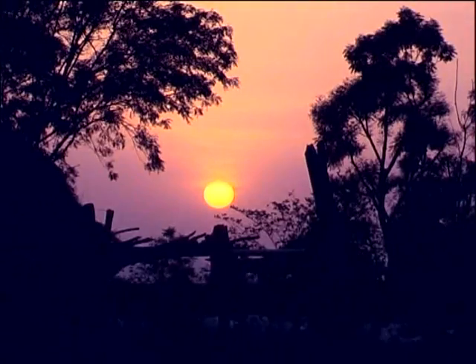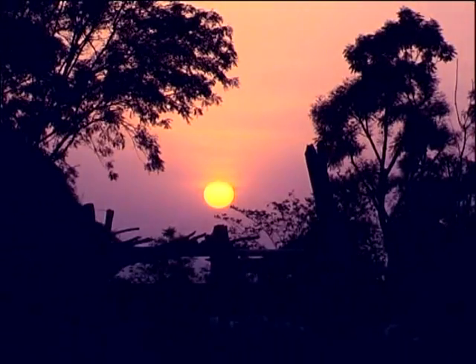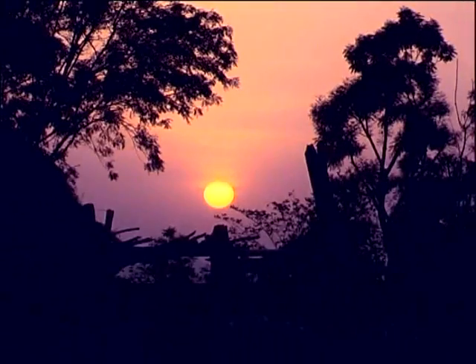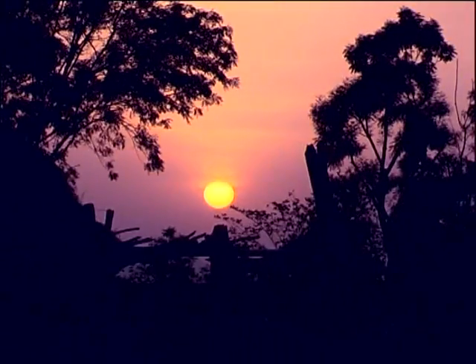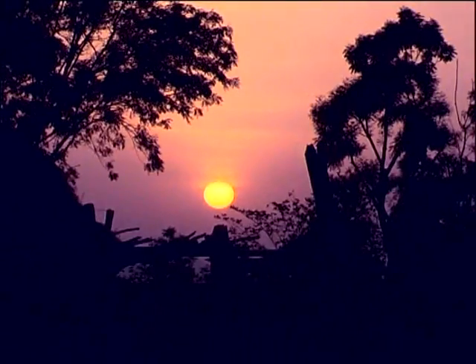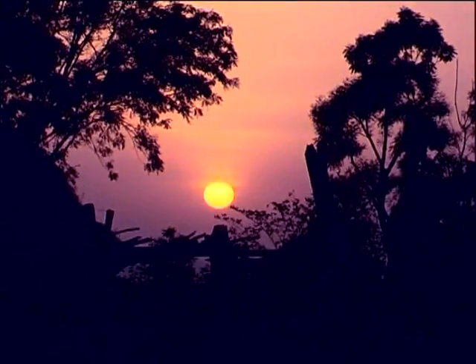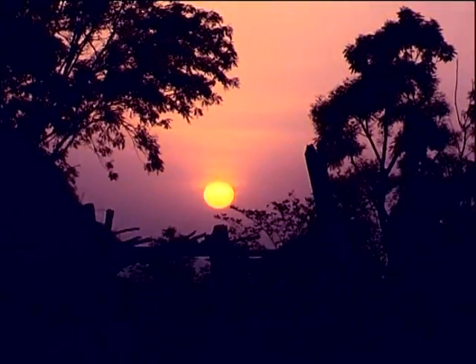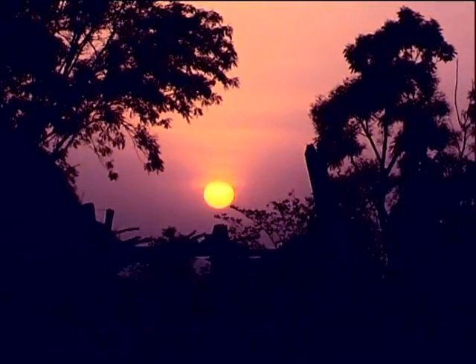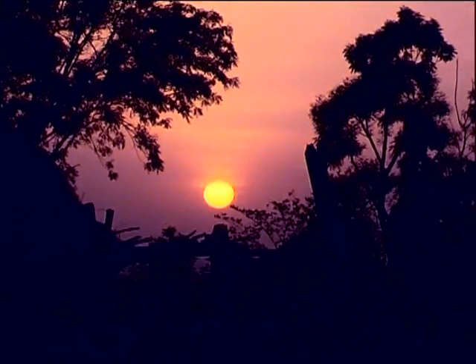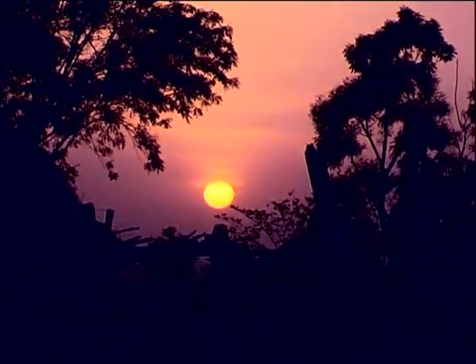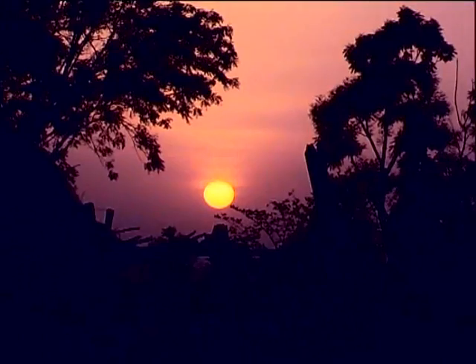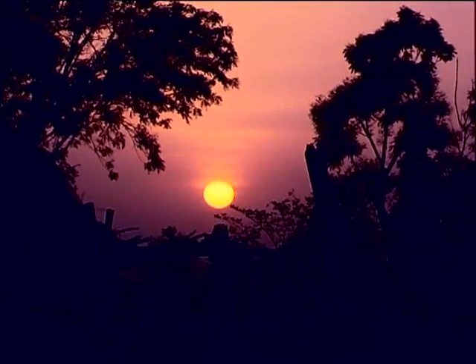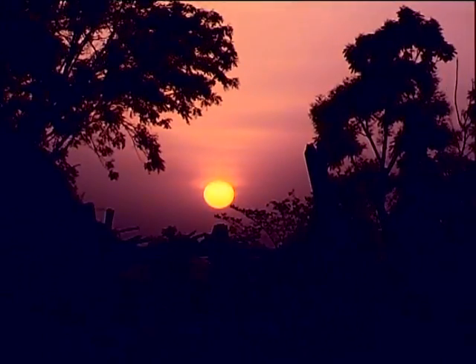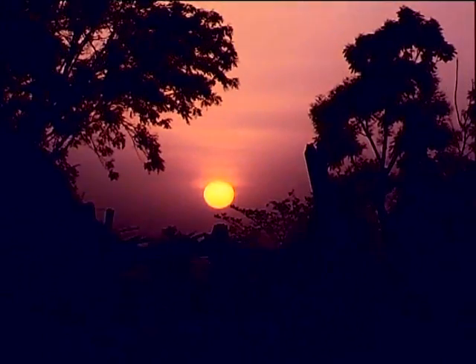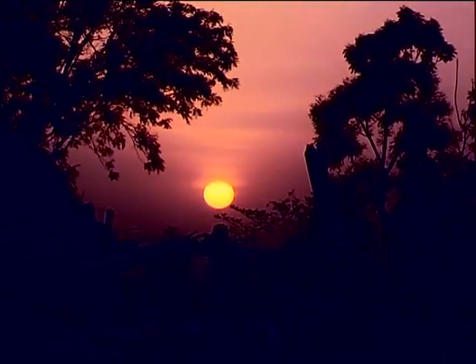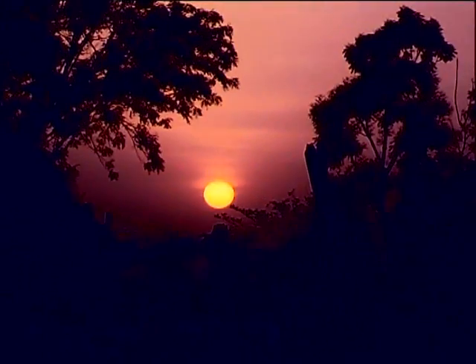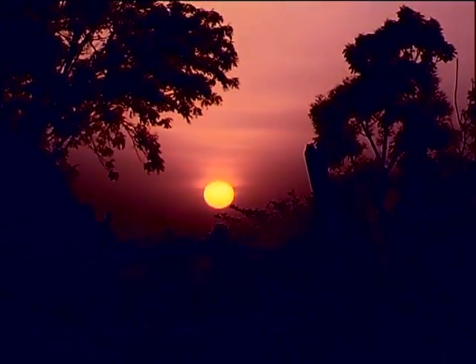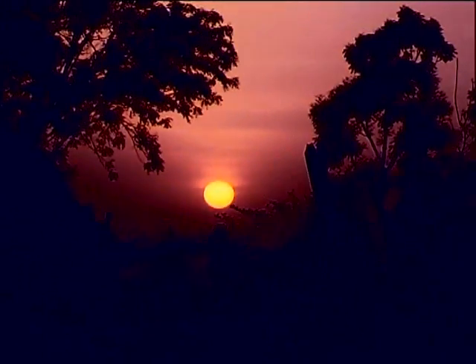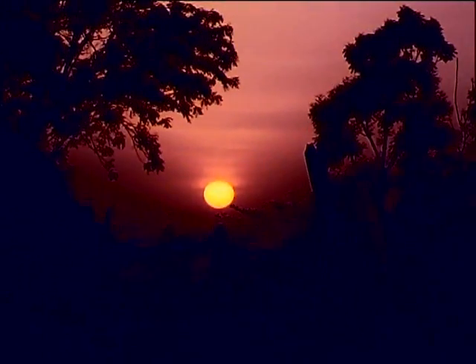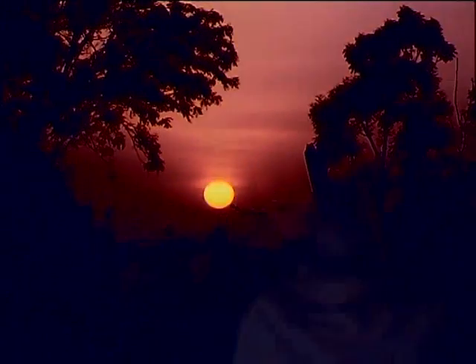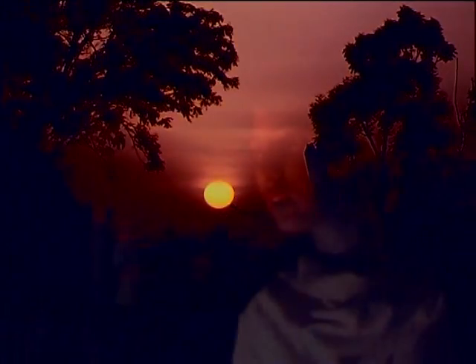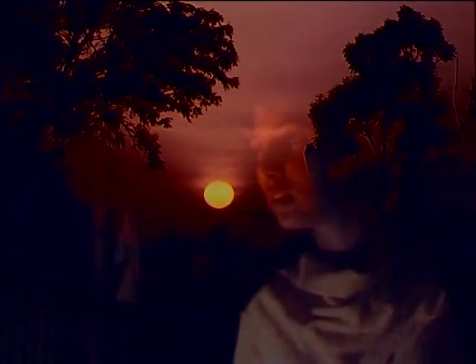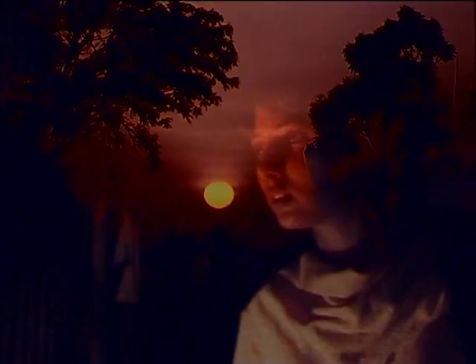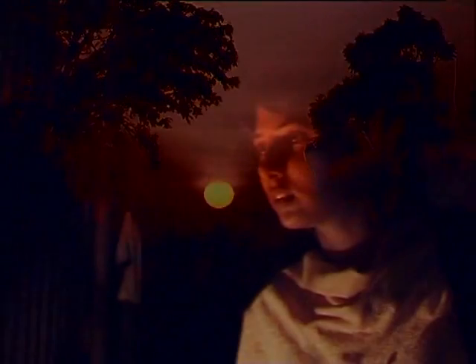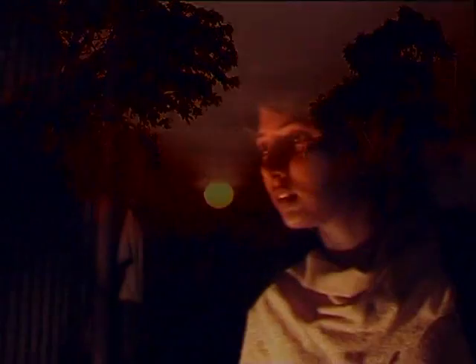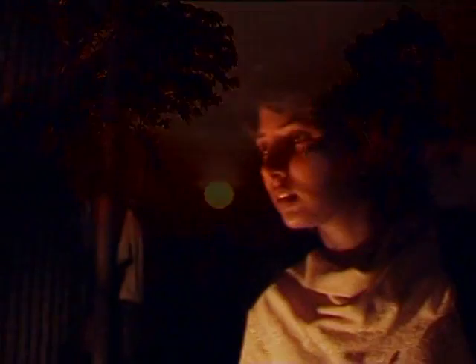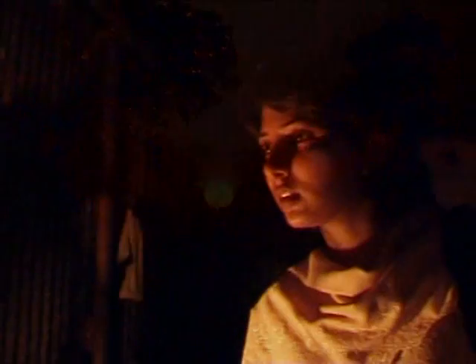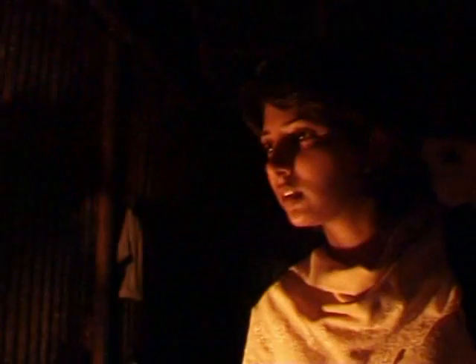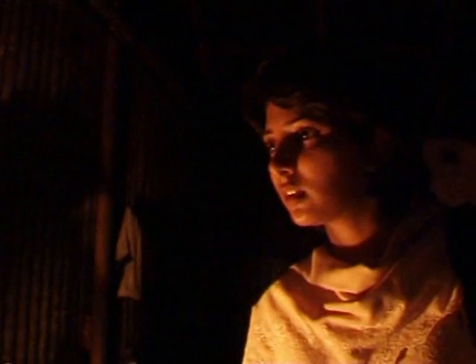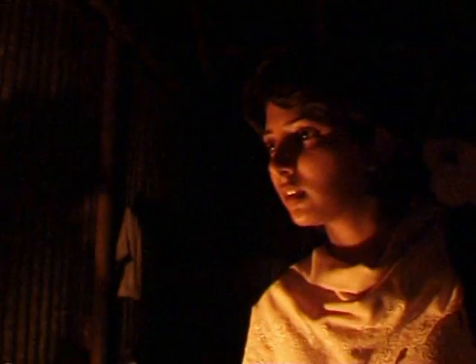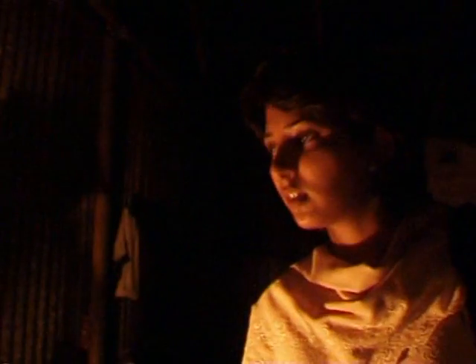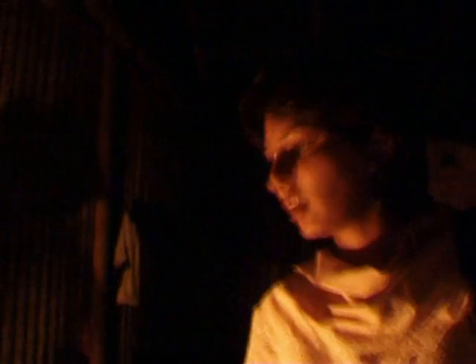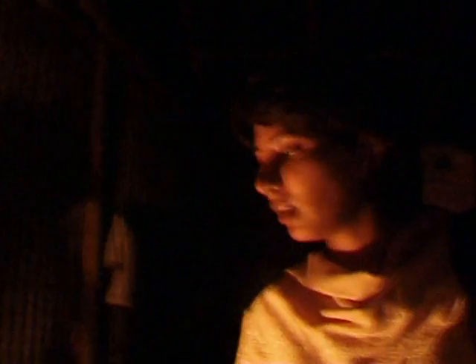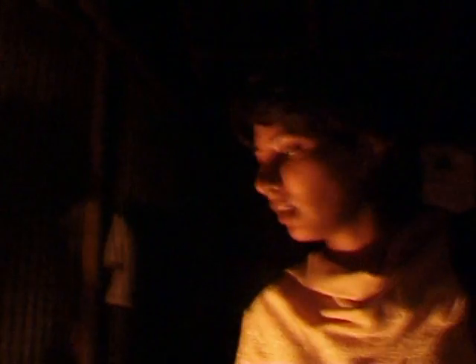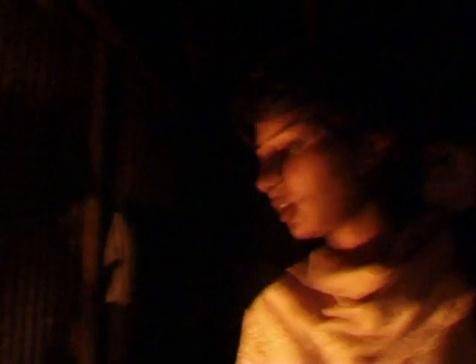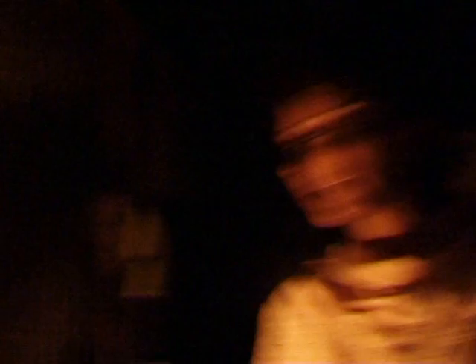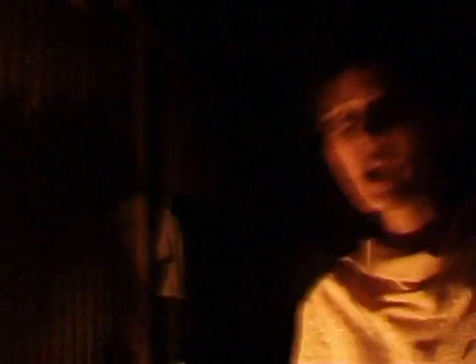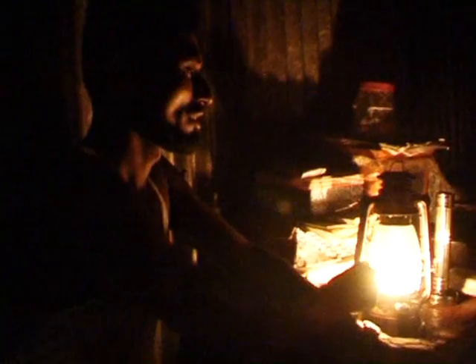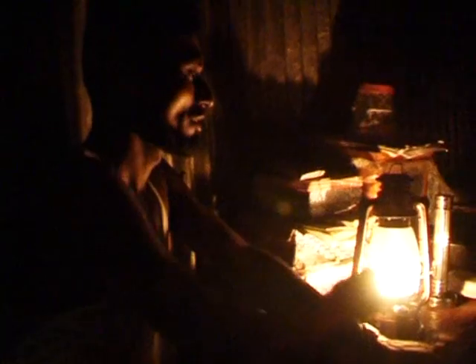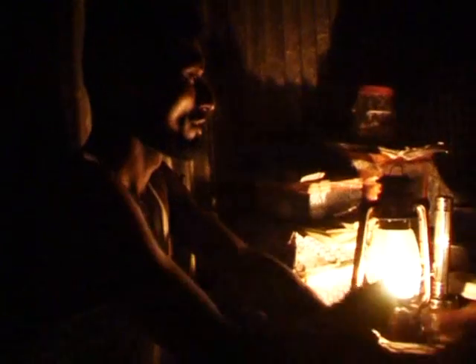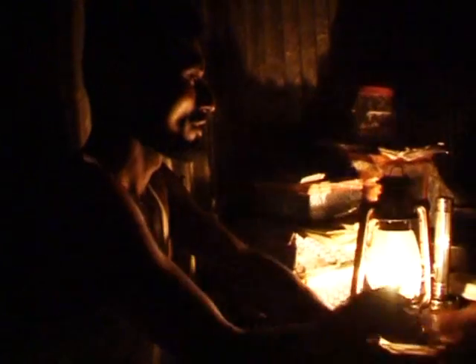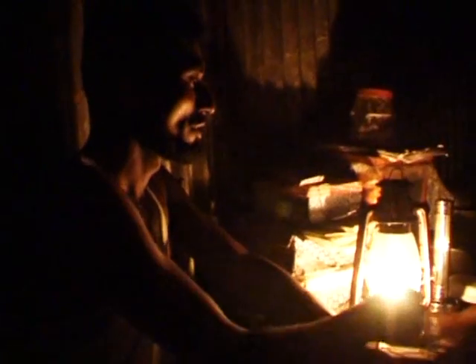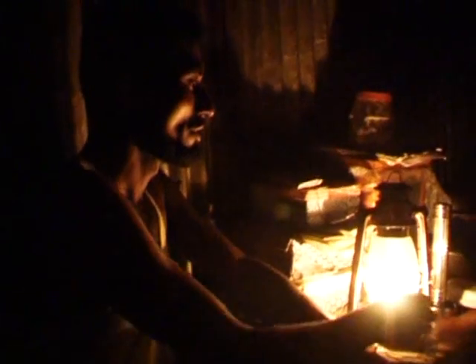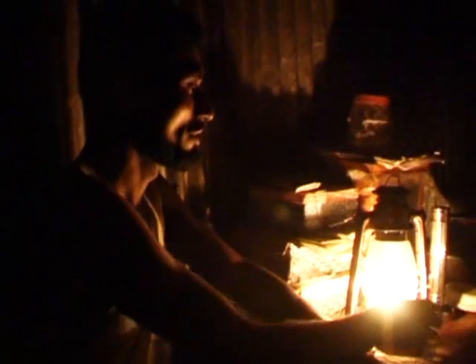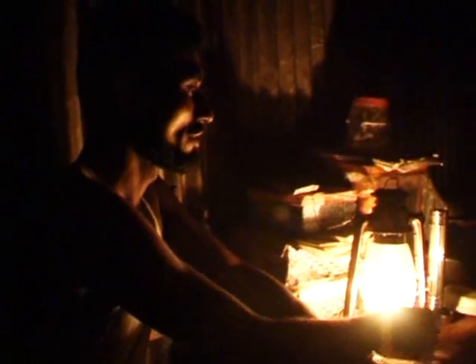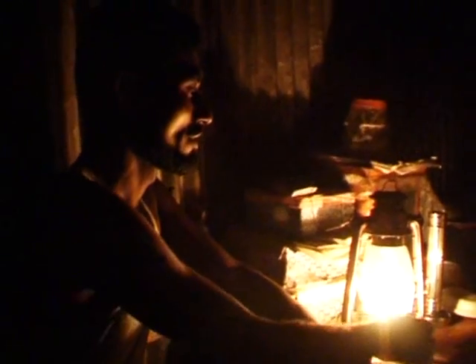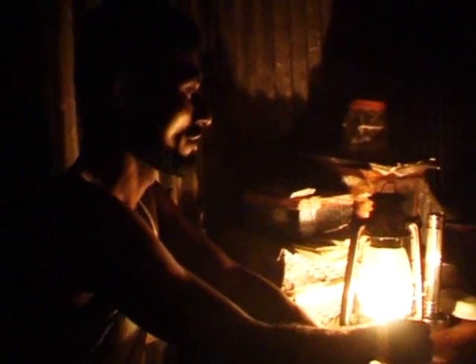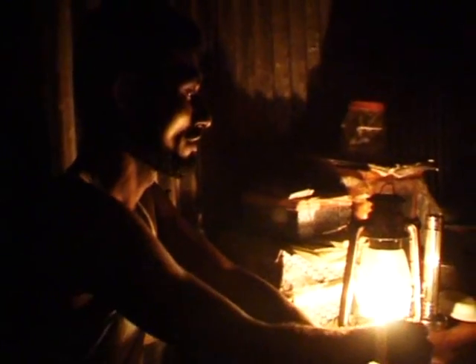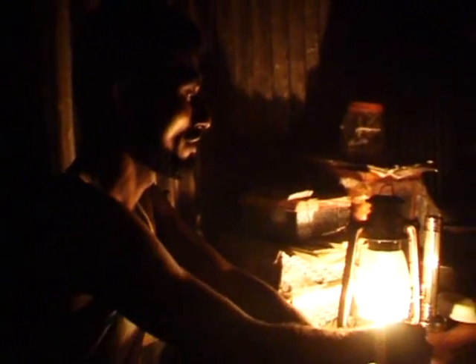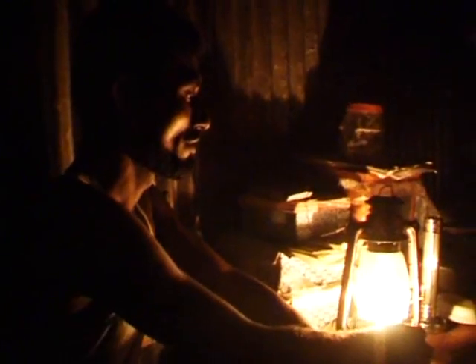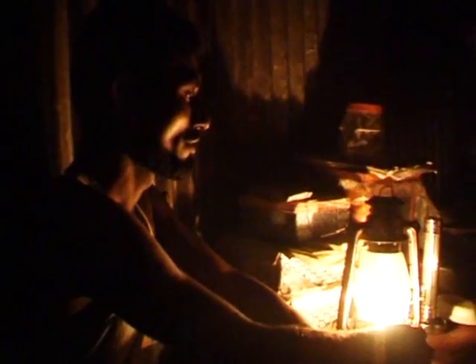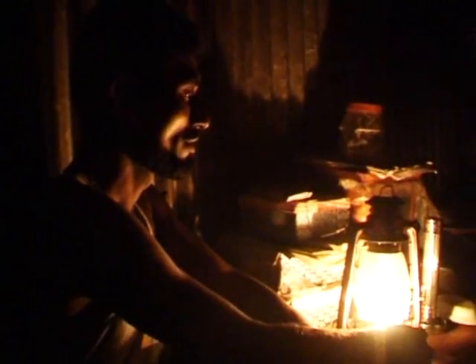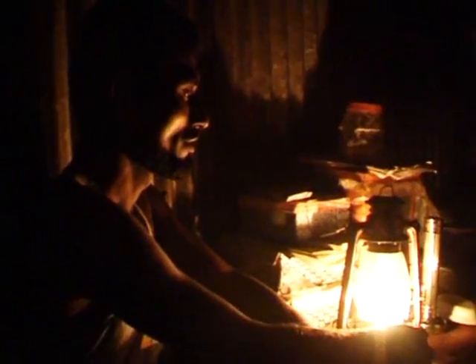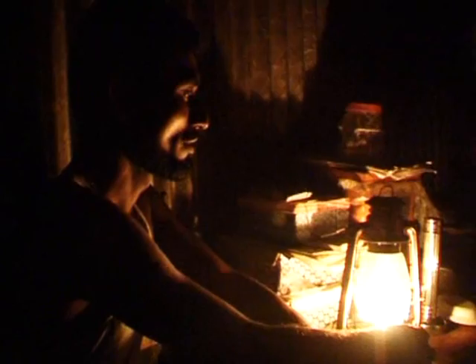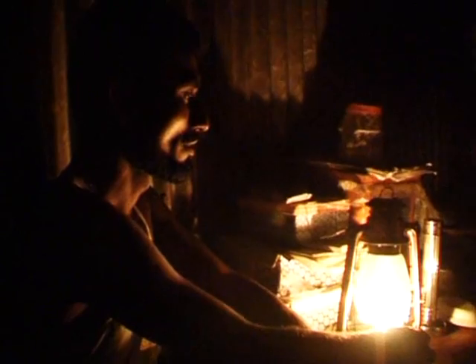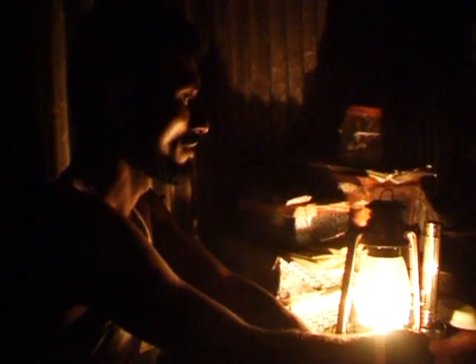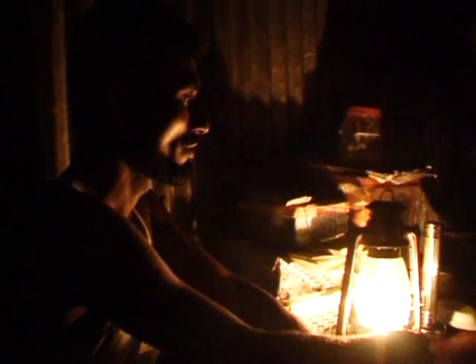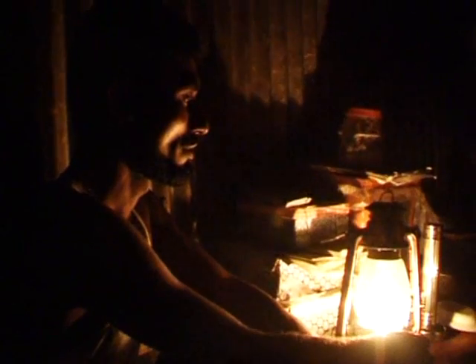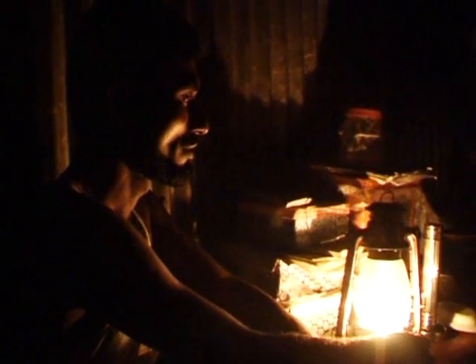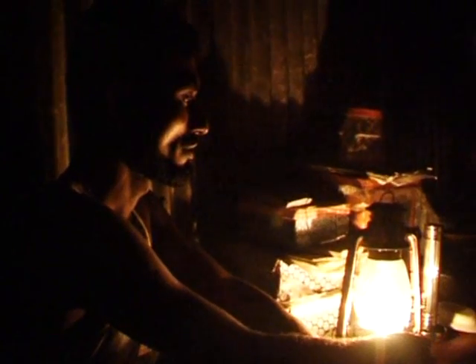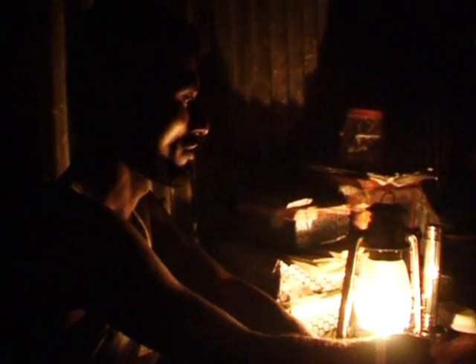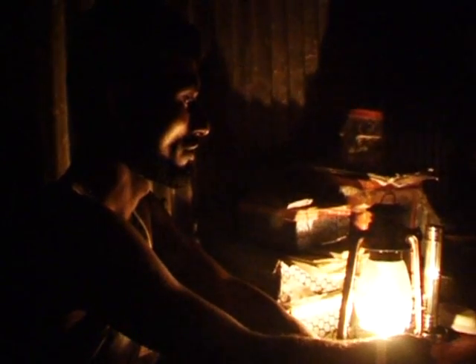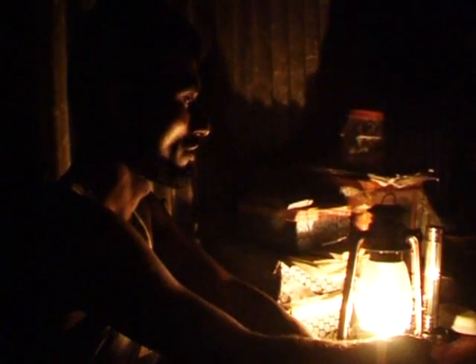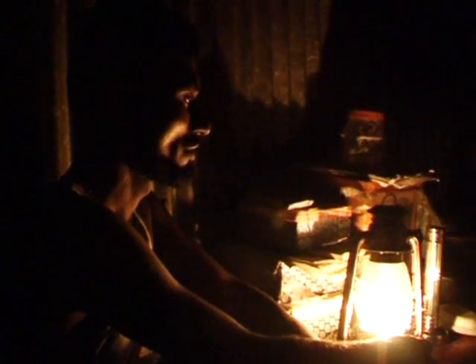In Chorkomaria, nightfall brings total darkness. The dull orange glow from kerosene lamps and candles was the only reprieve.